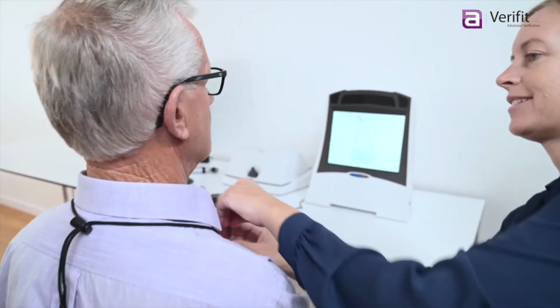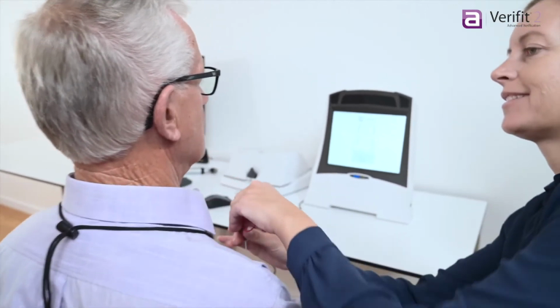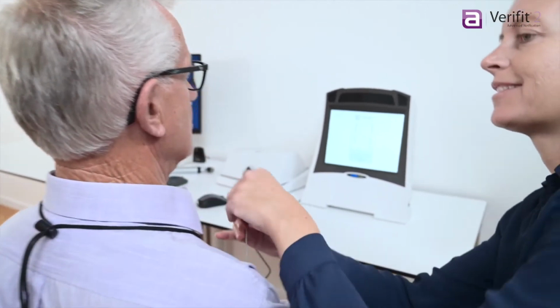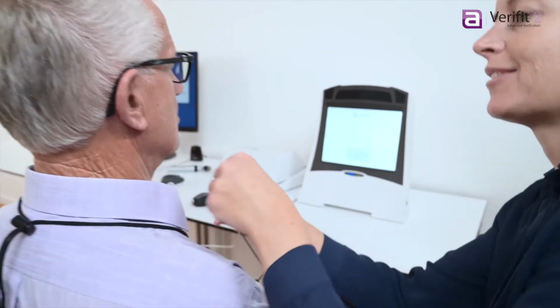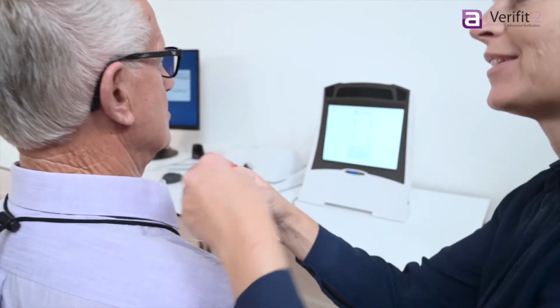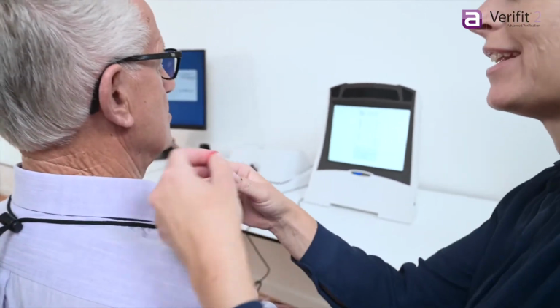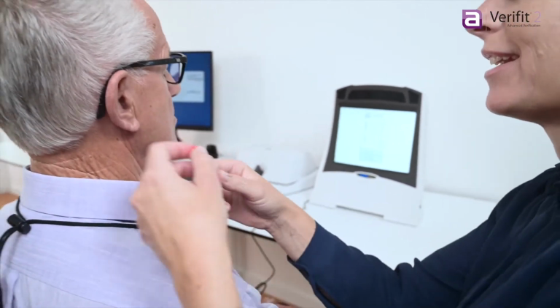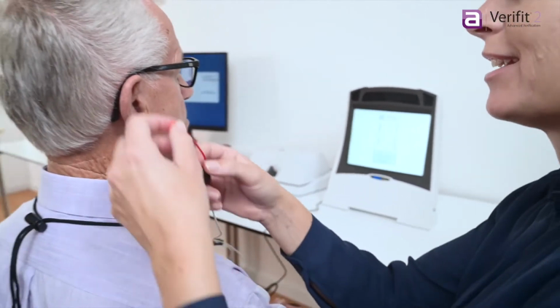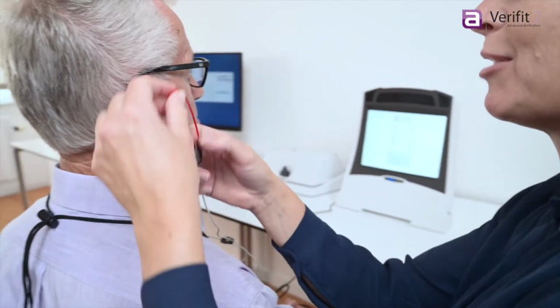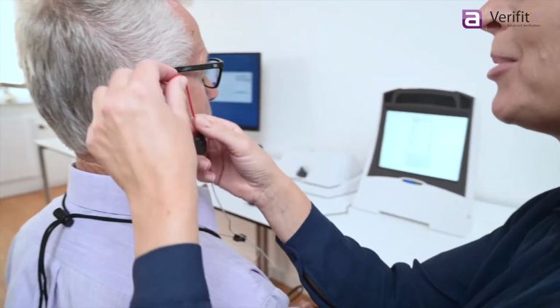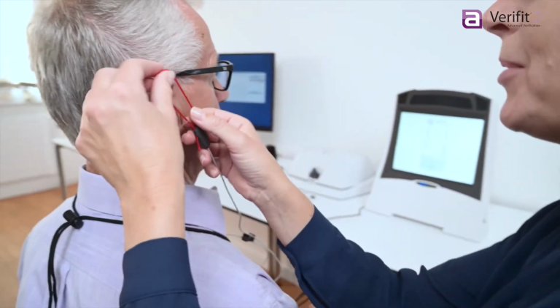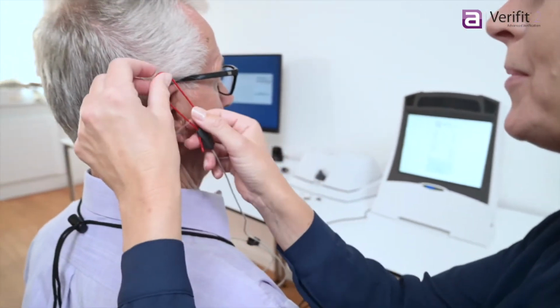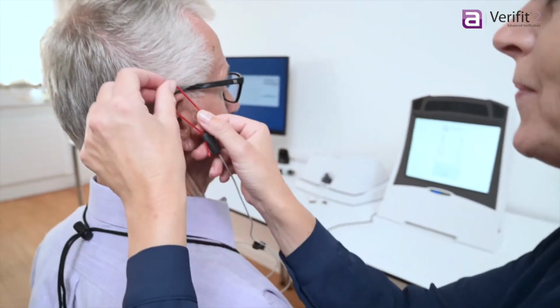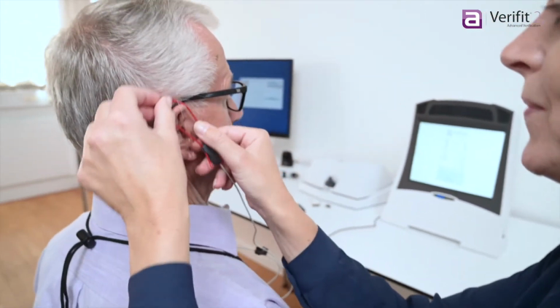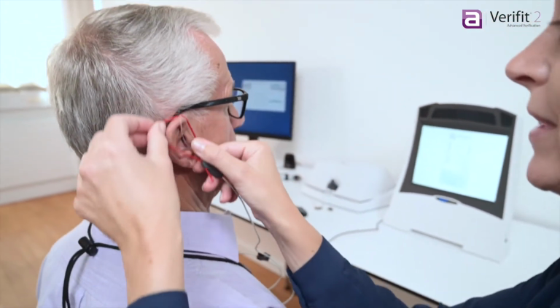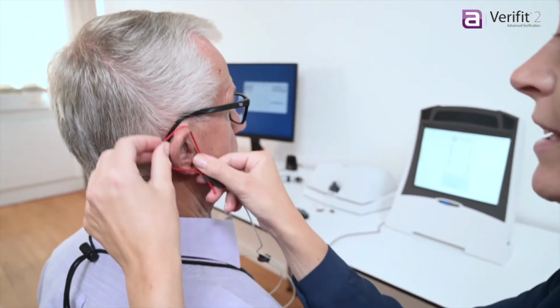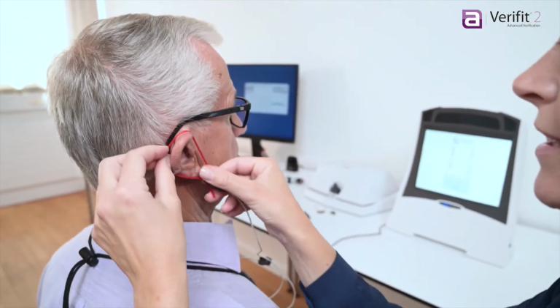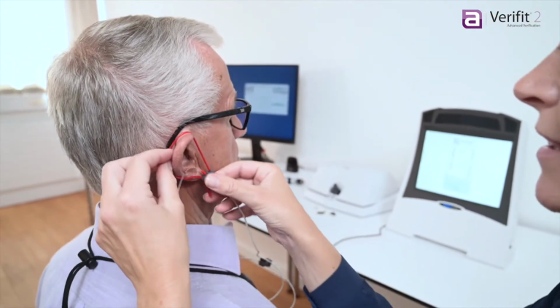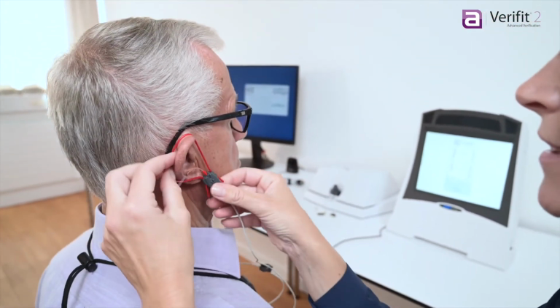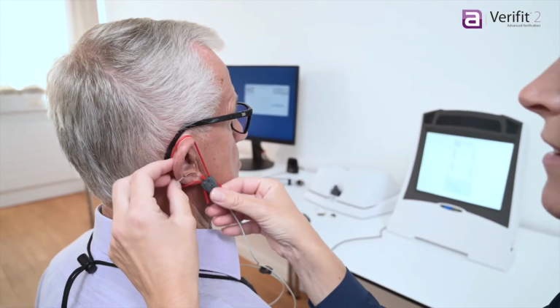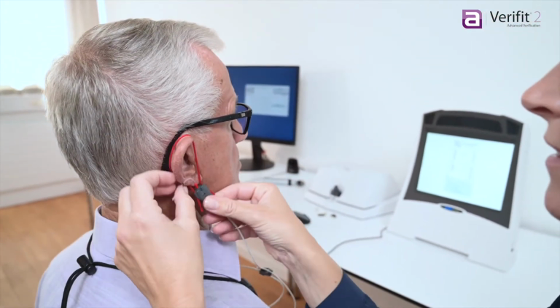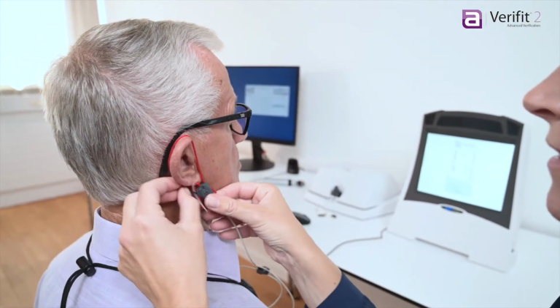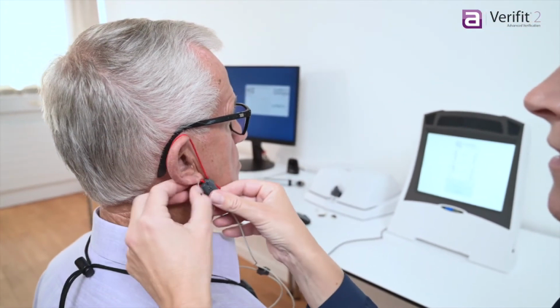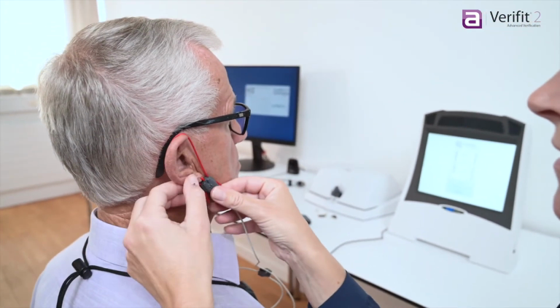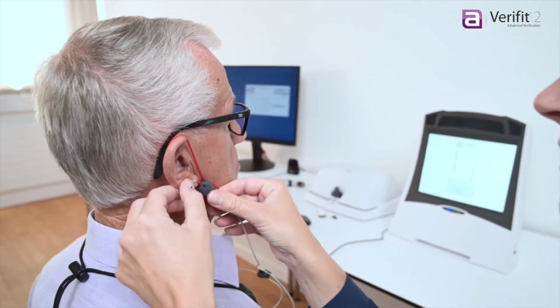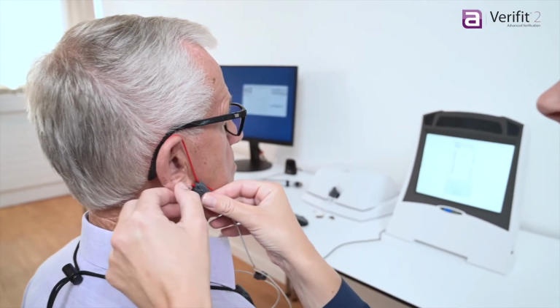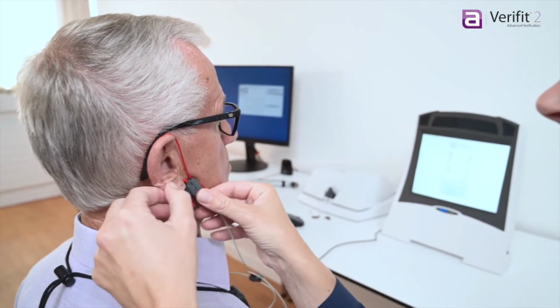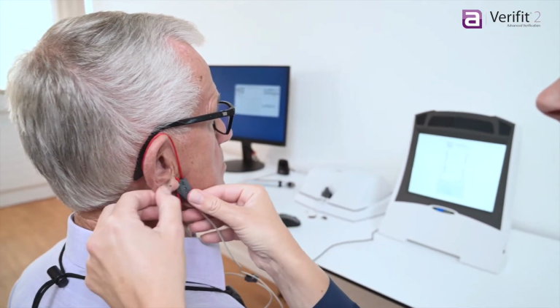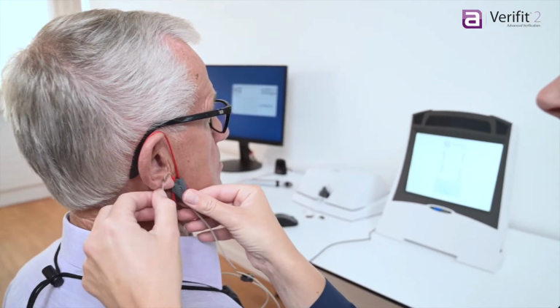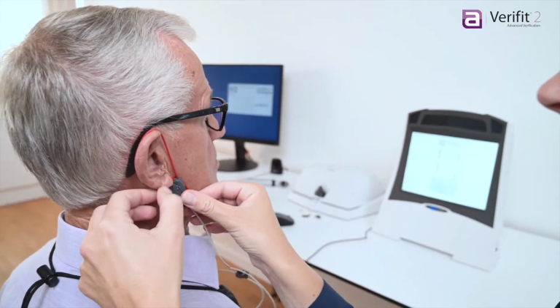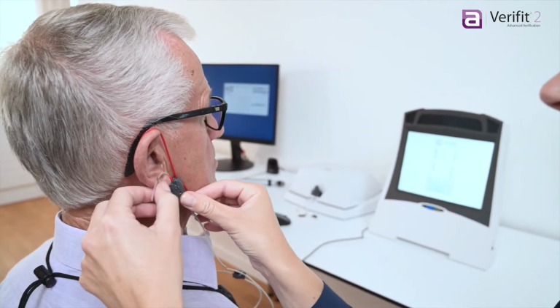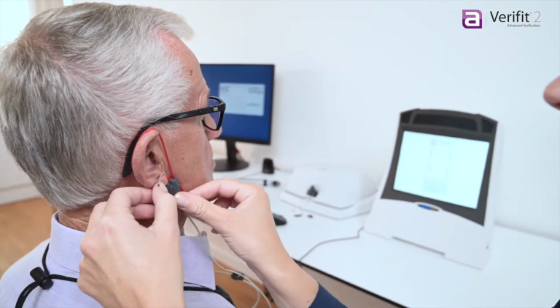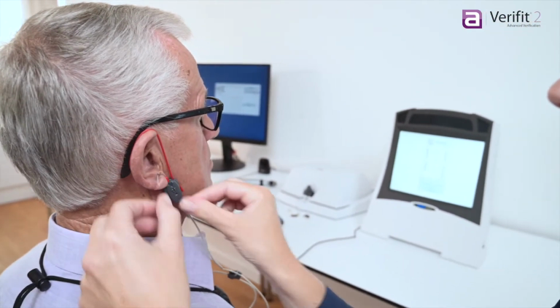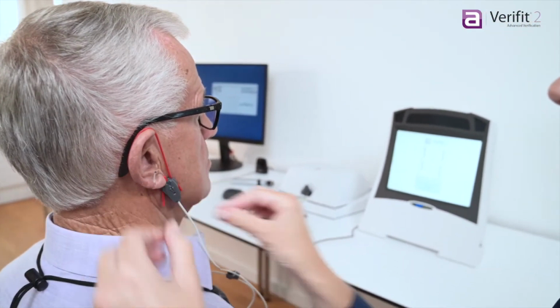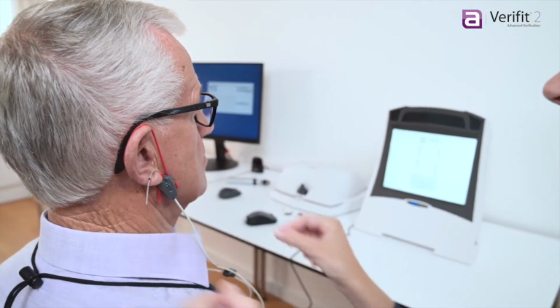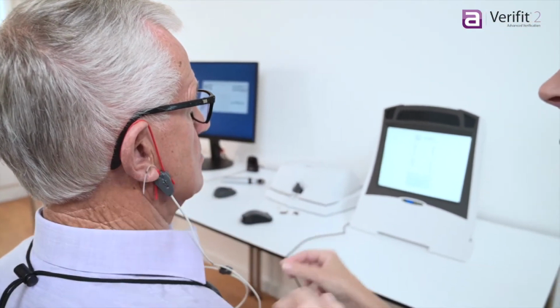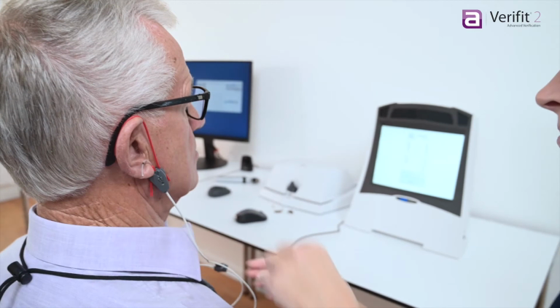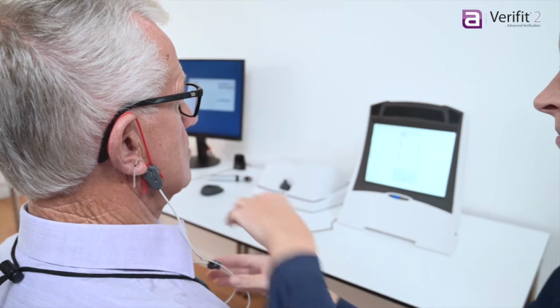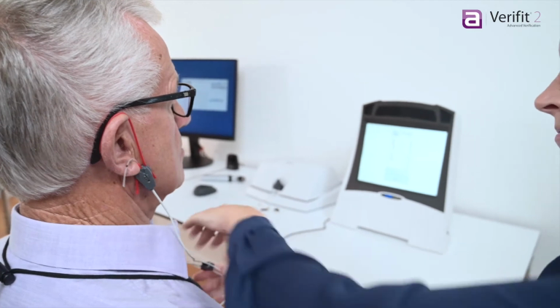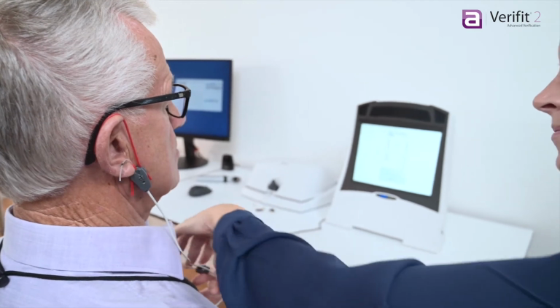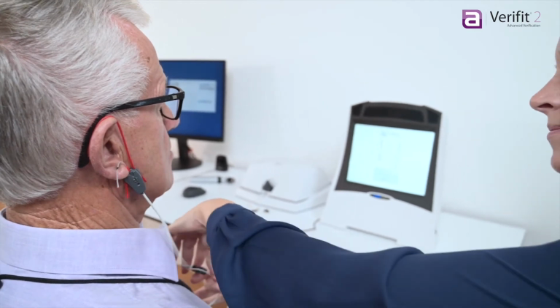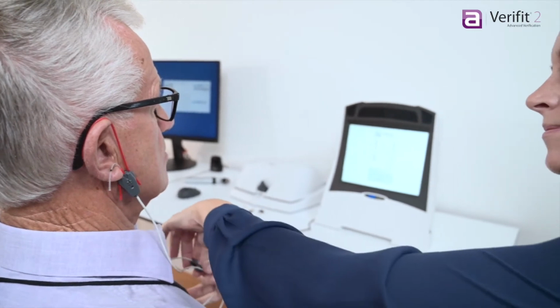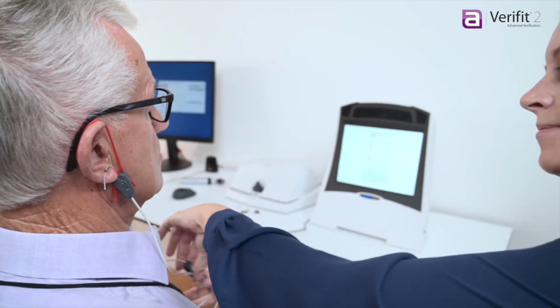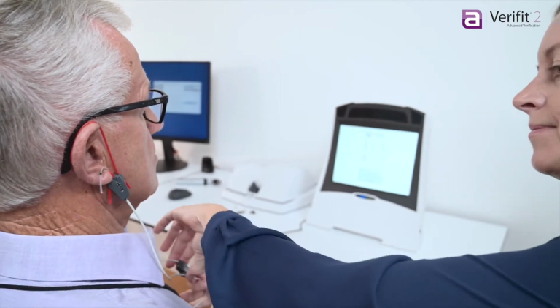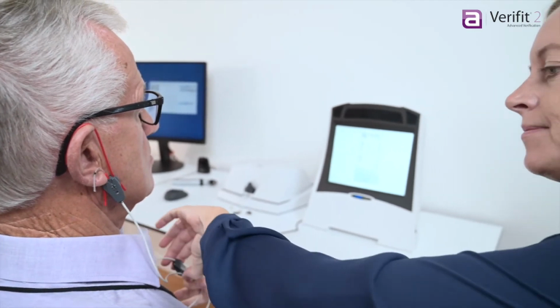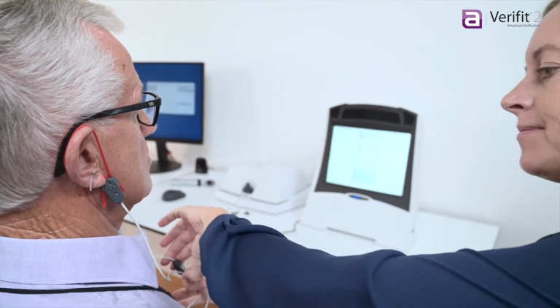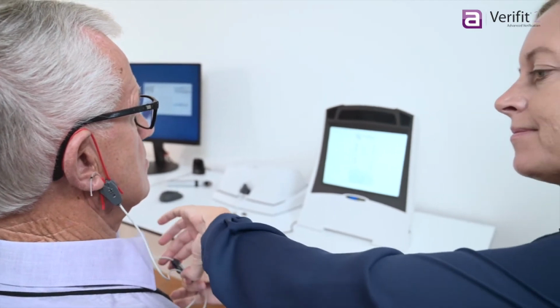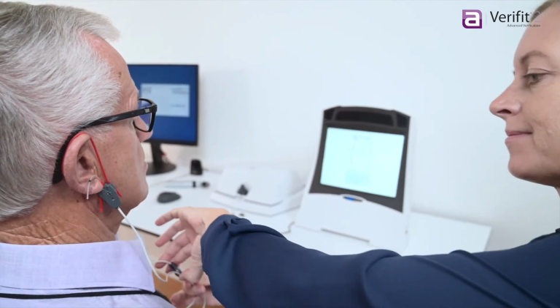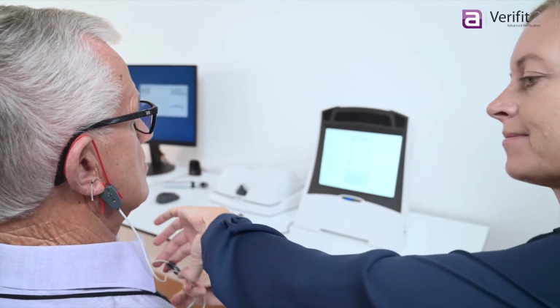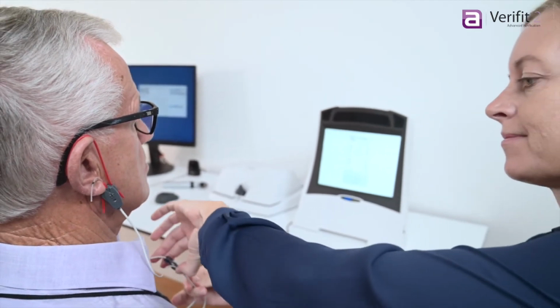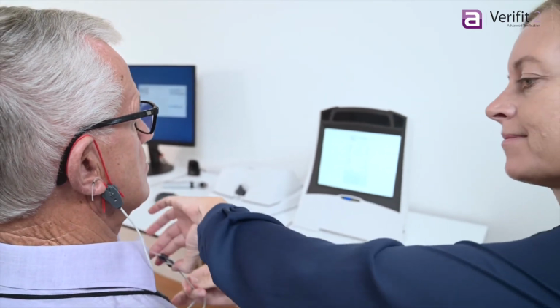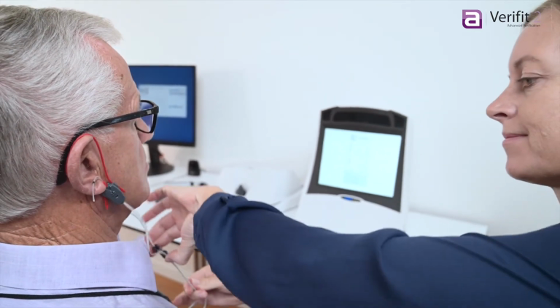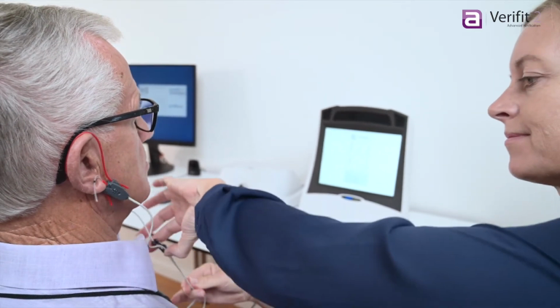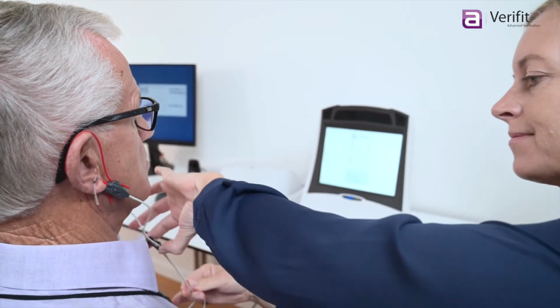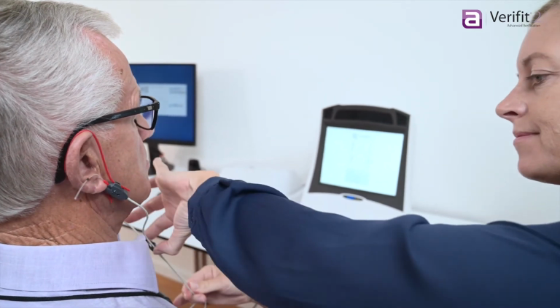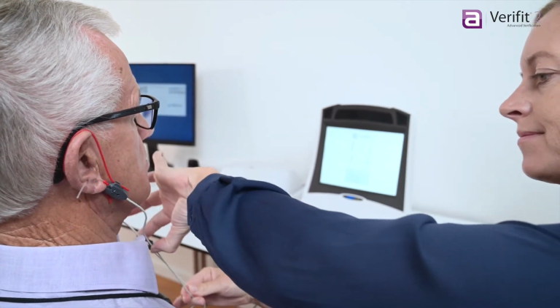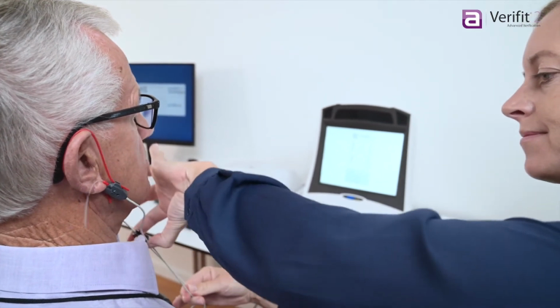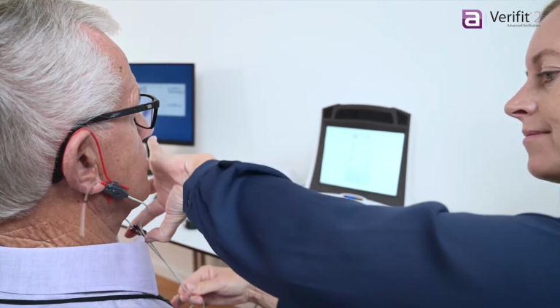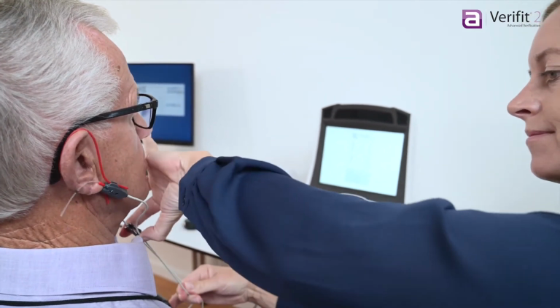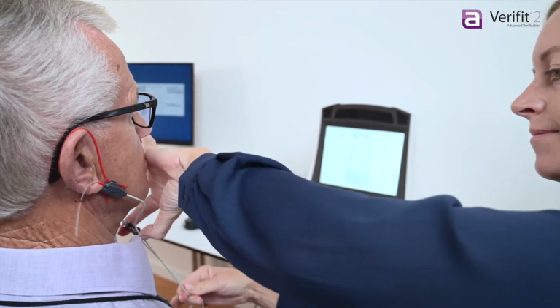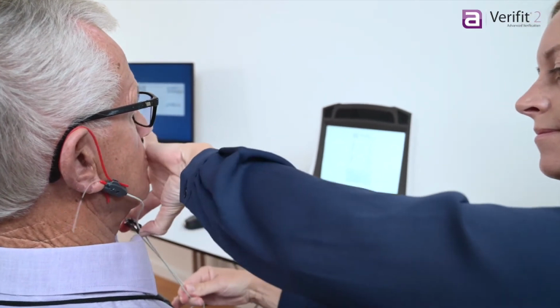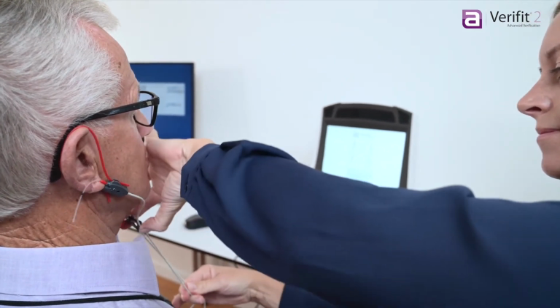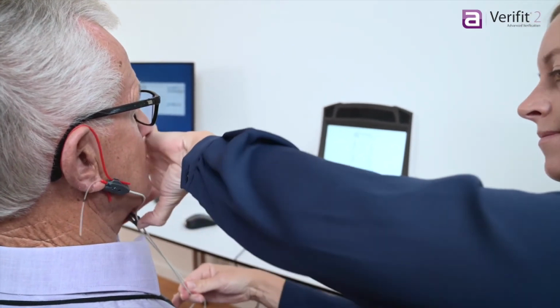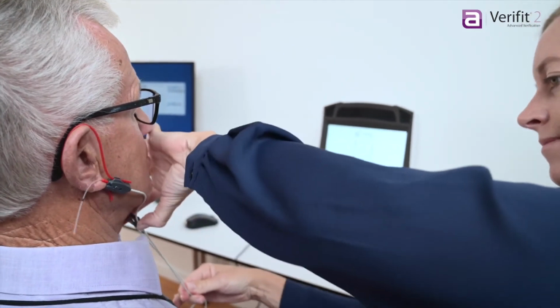Verifit2 is the most intuitive and advanced hearing instrument verification system in the world. Let's look at the features that make it unique.